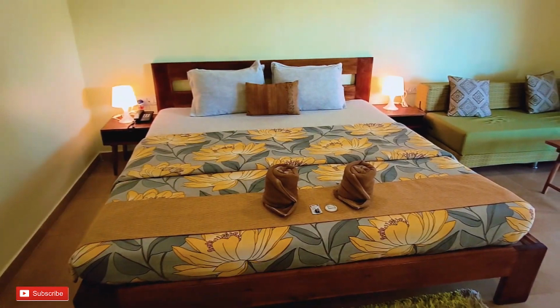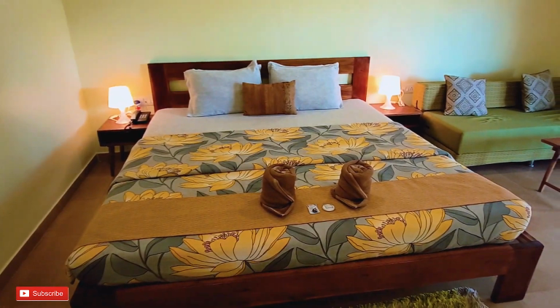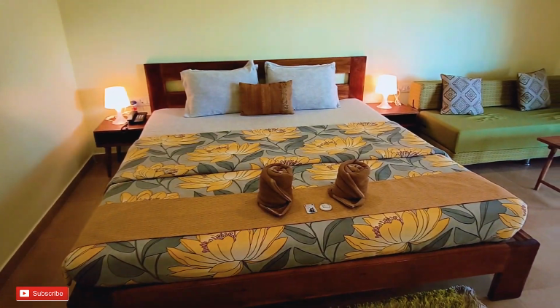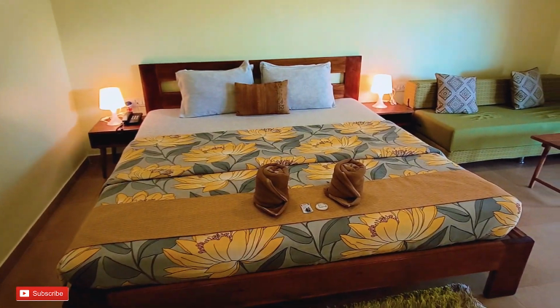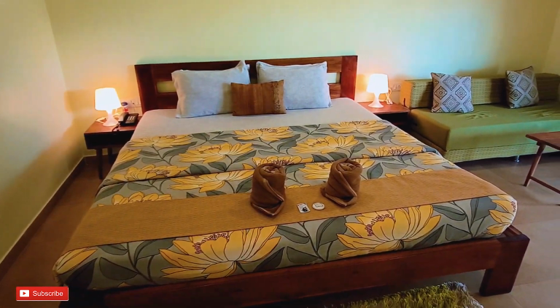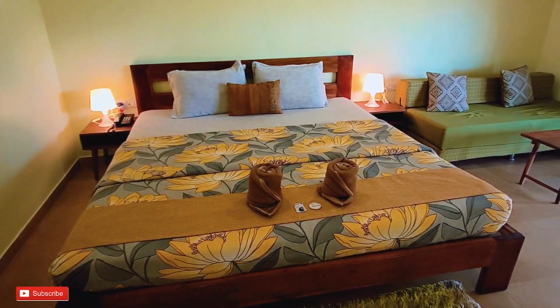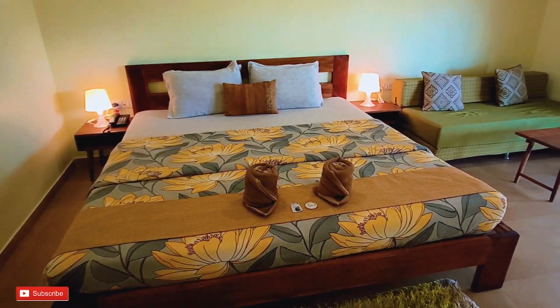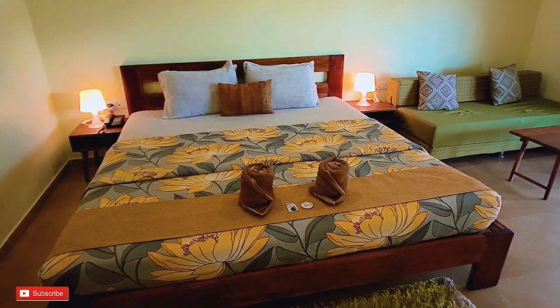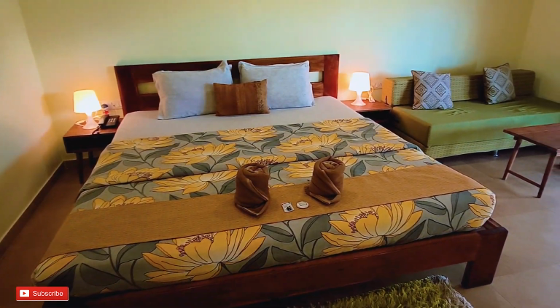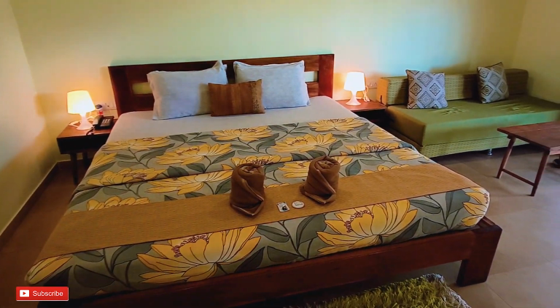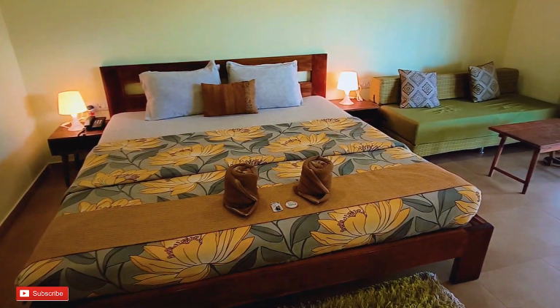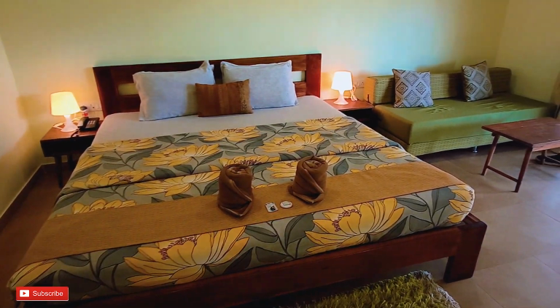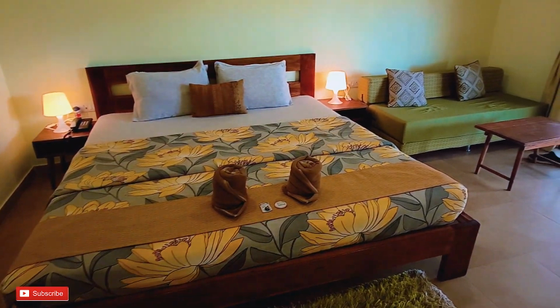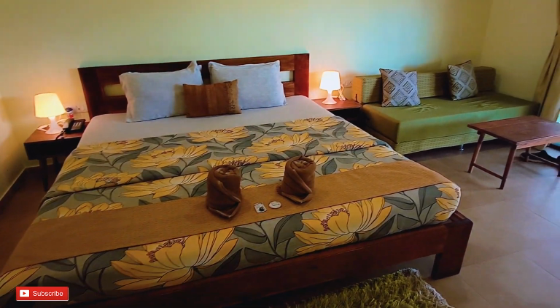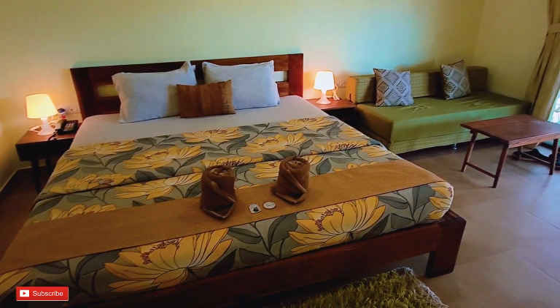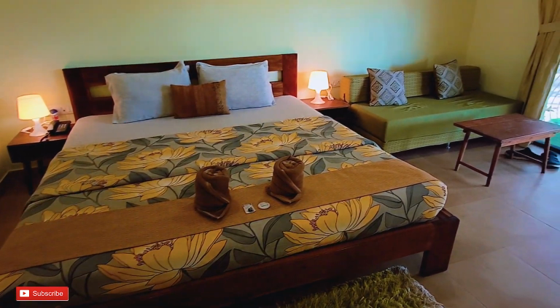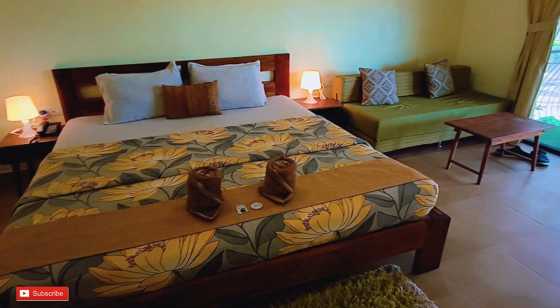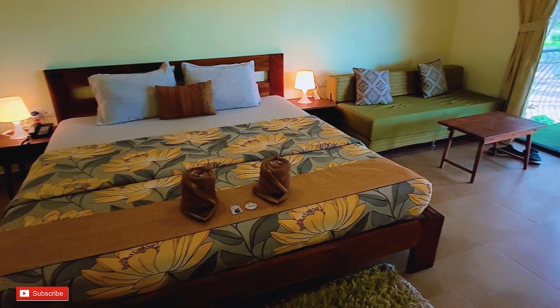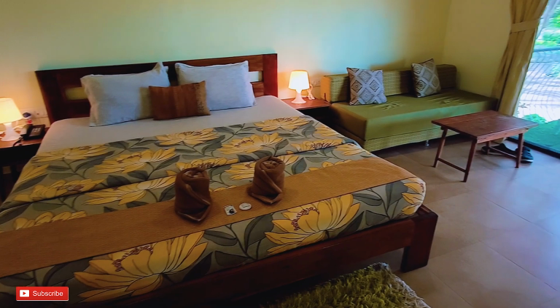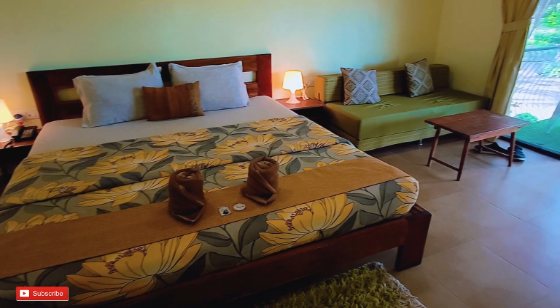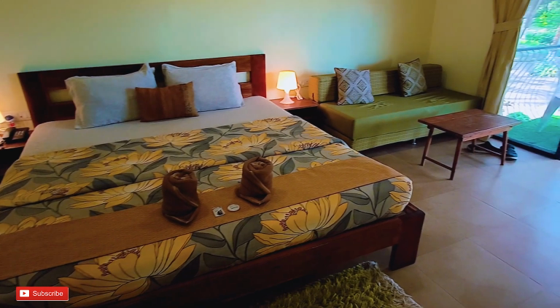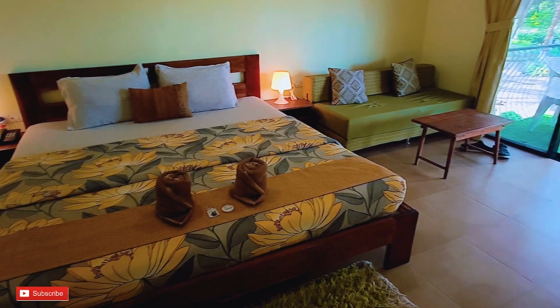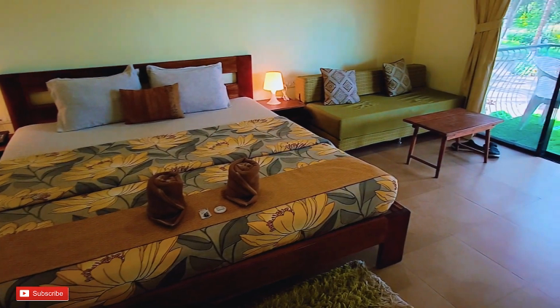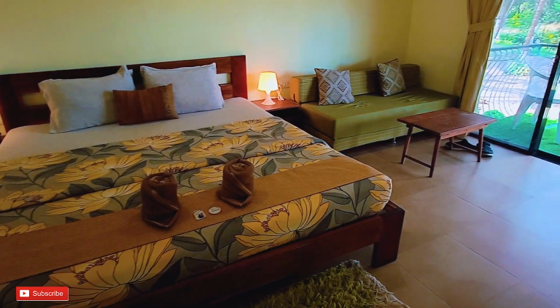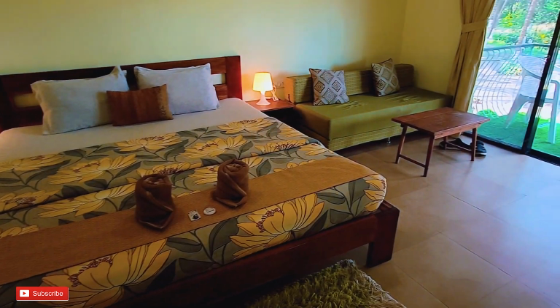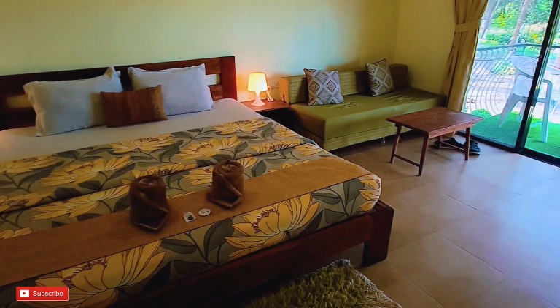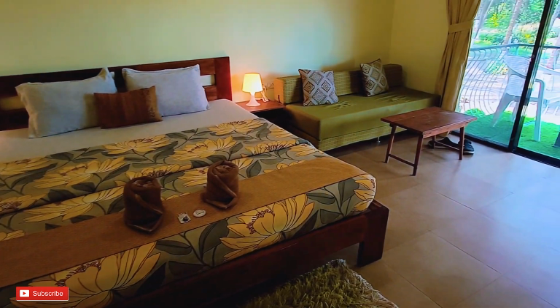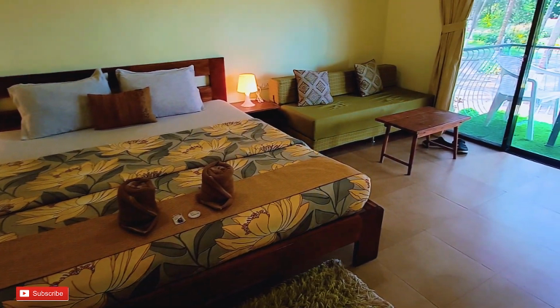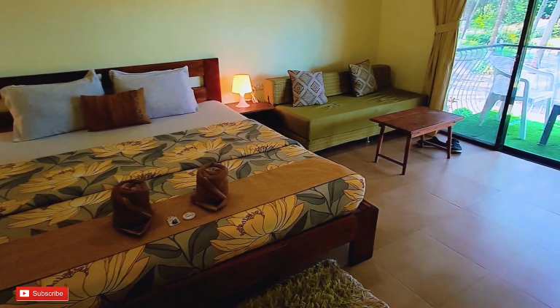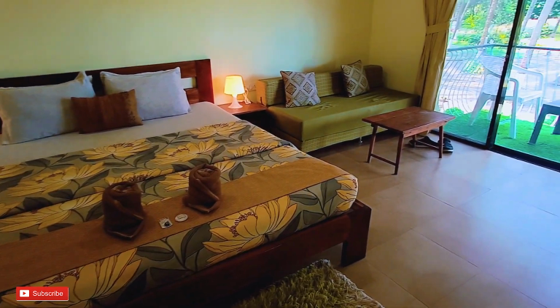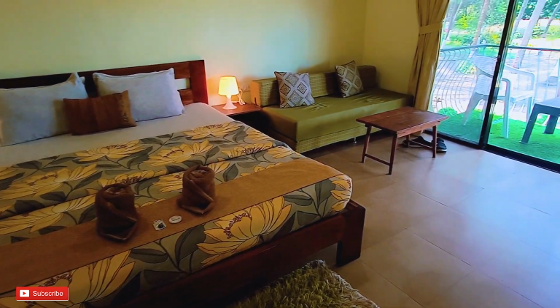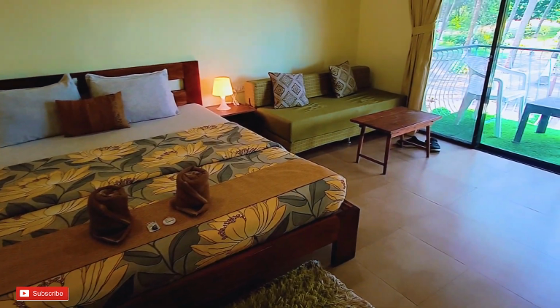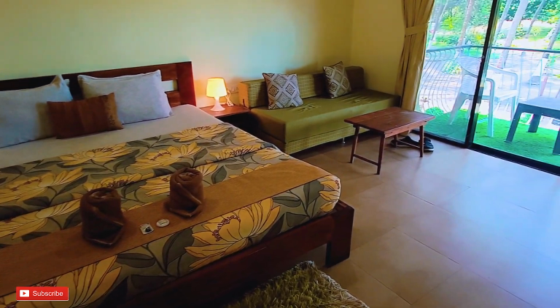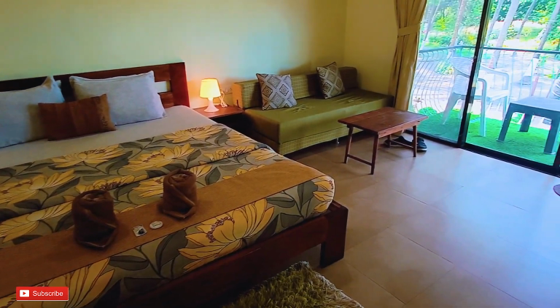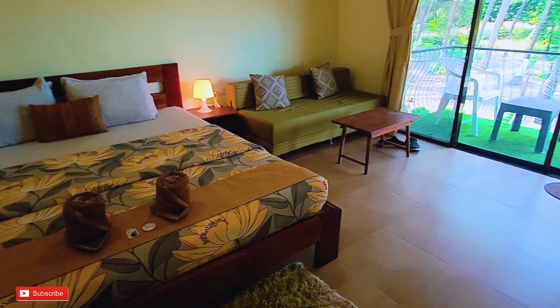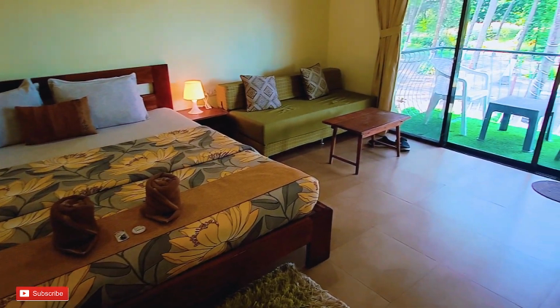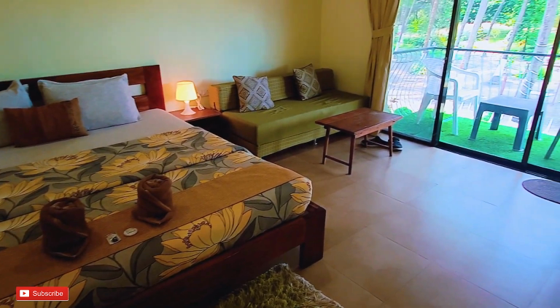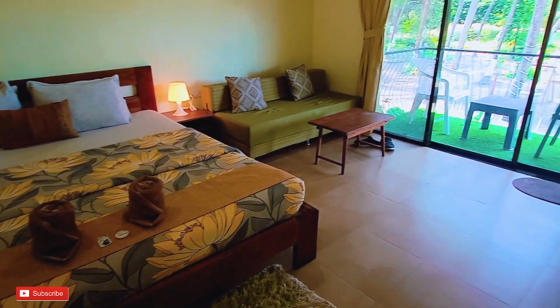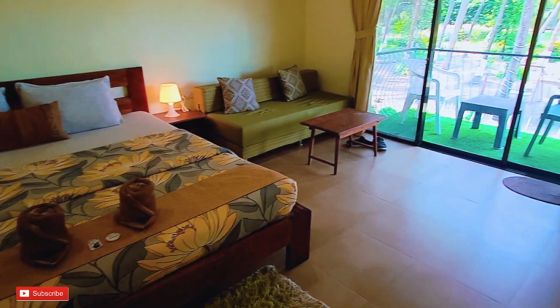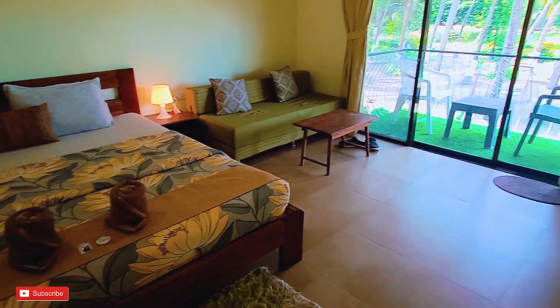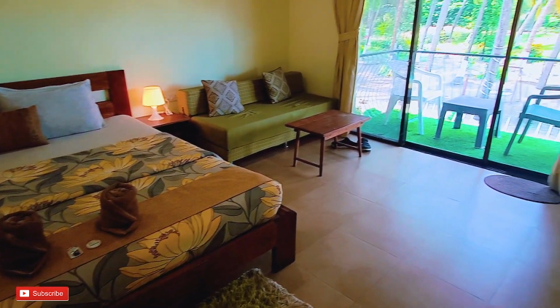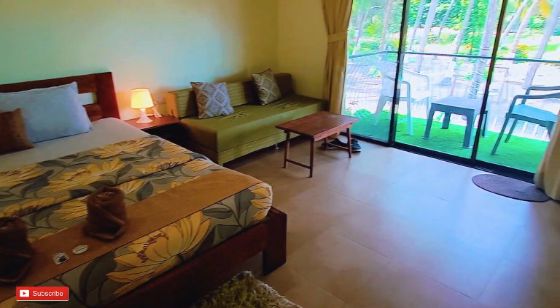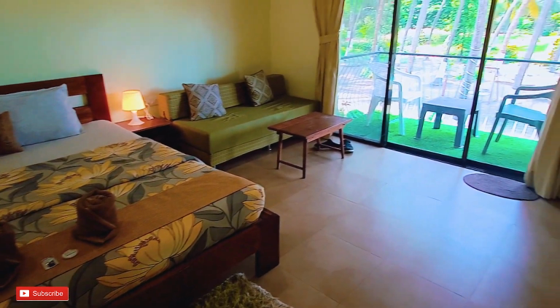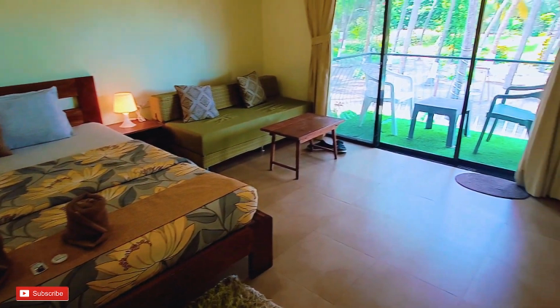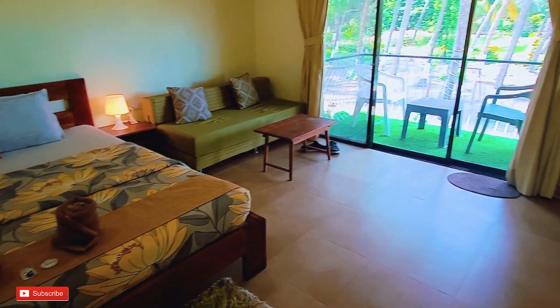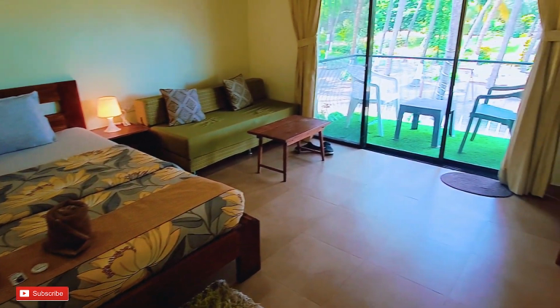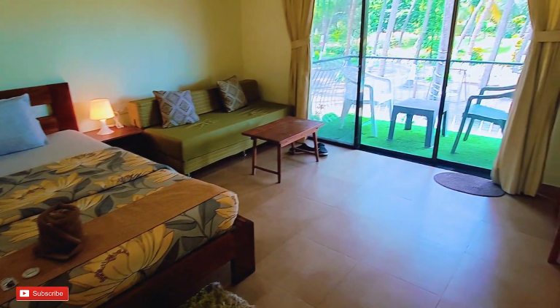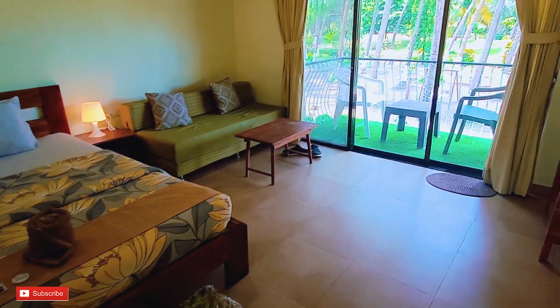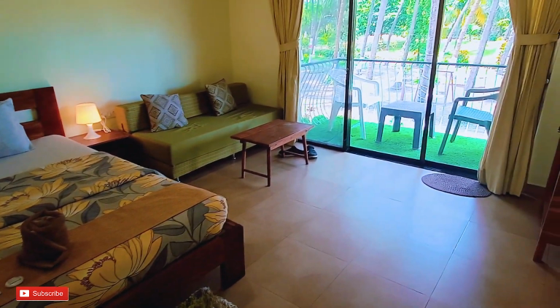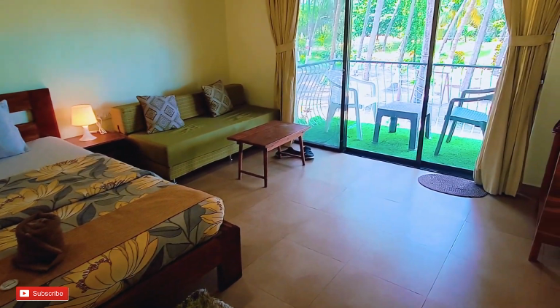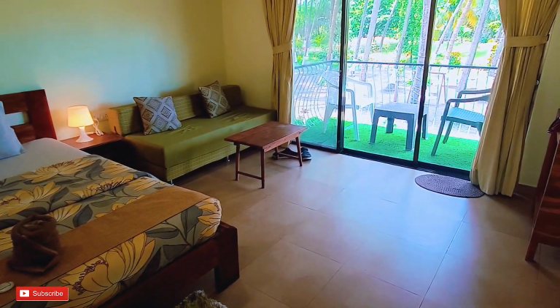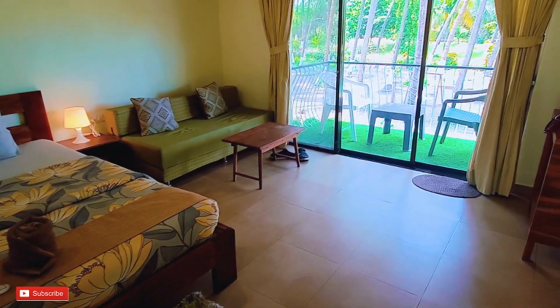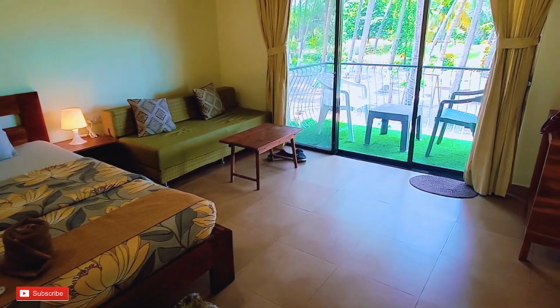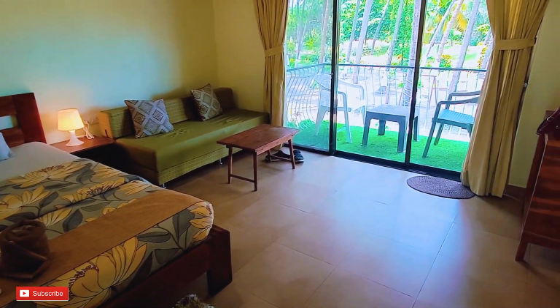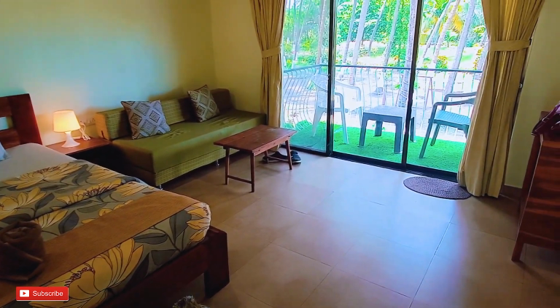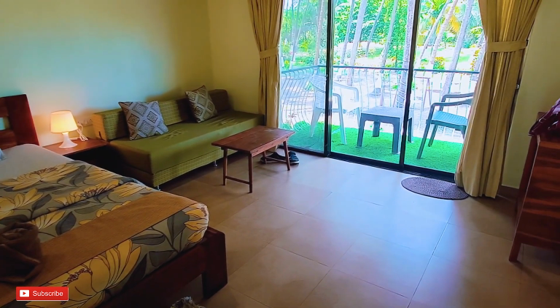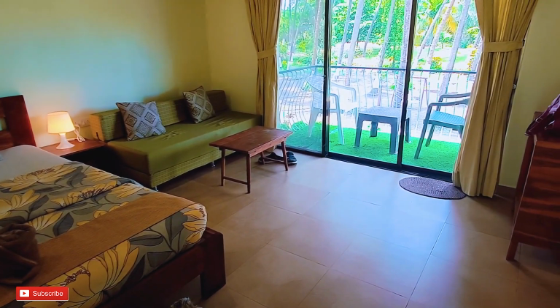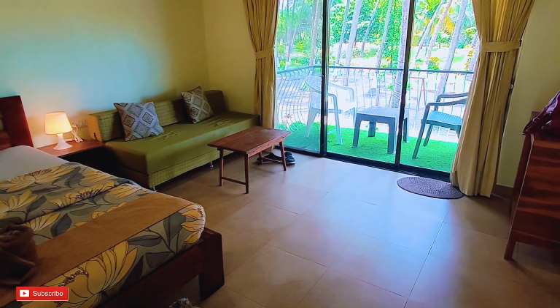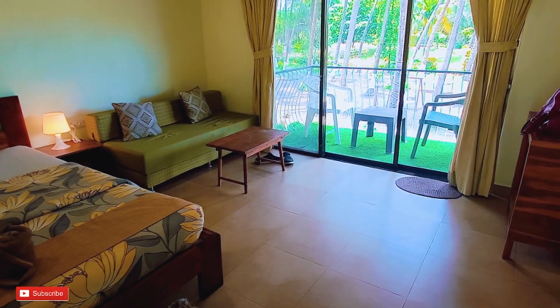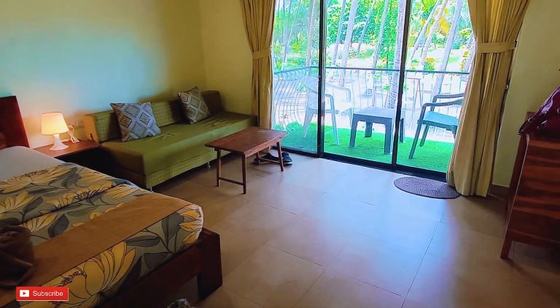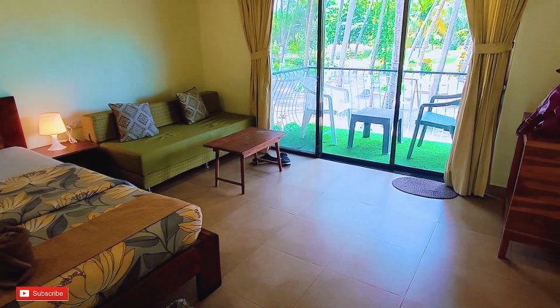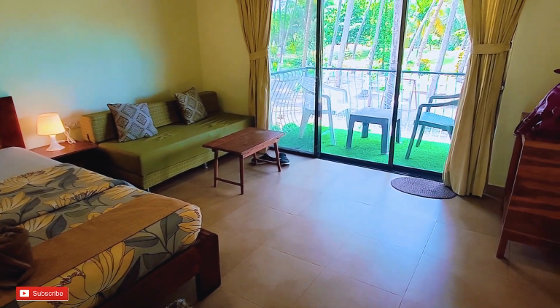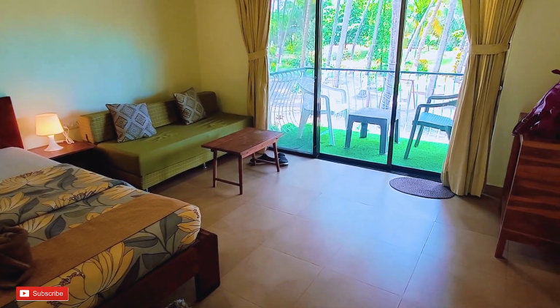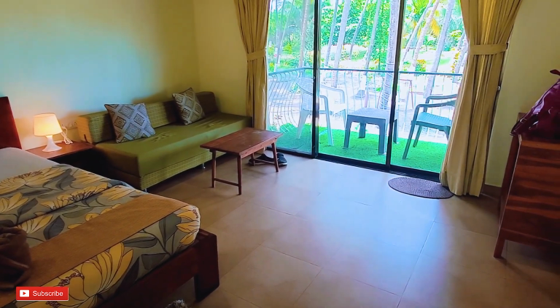This is a very spacious room. Here you can see the second floor, and we have a balcony with a great view.